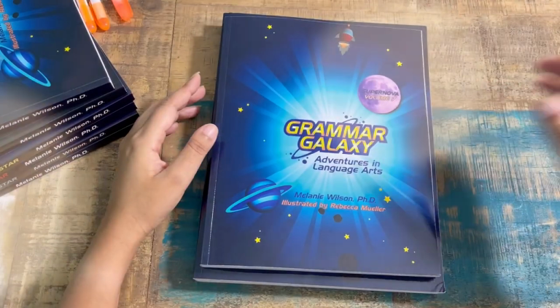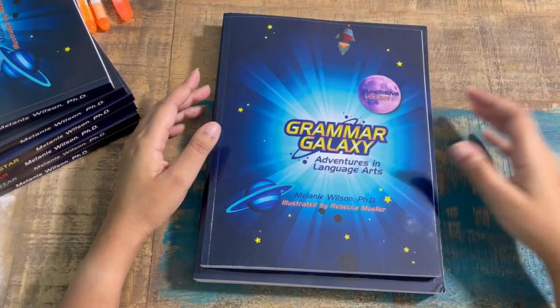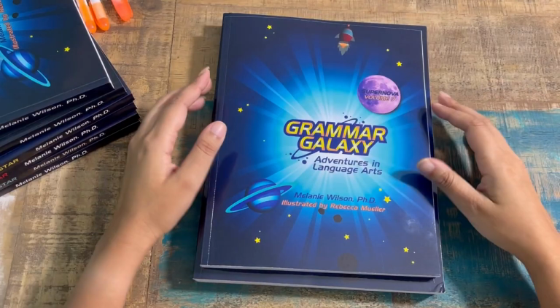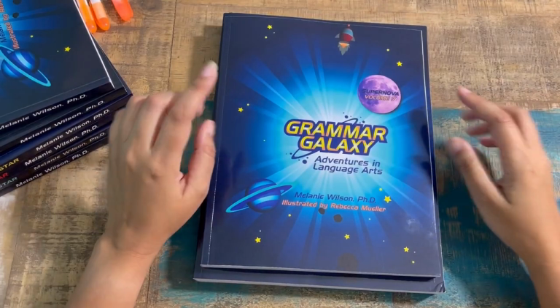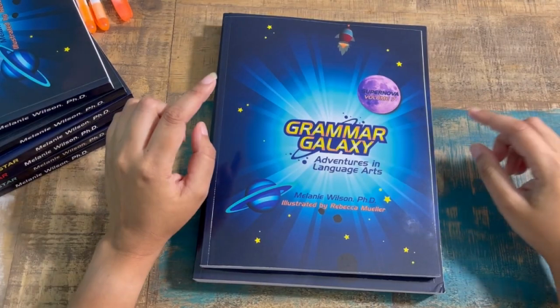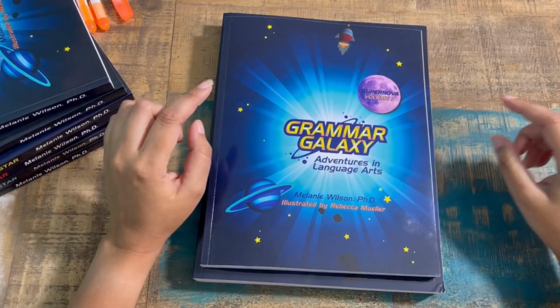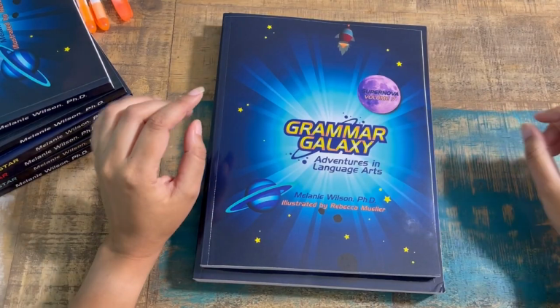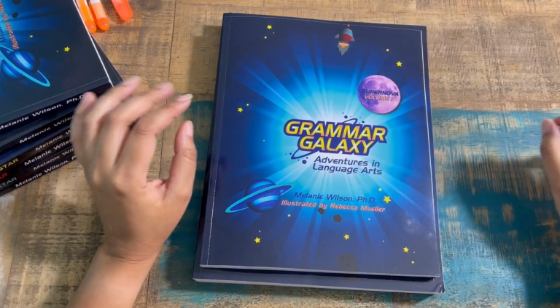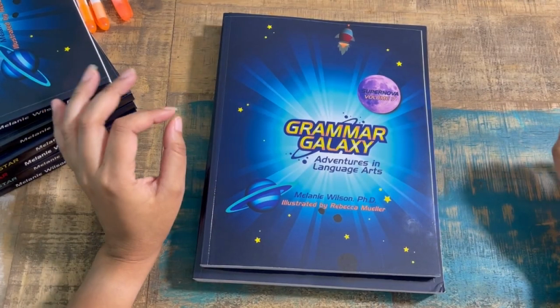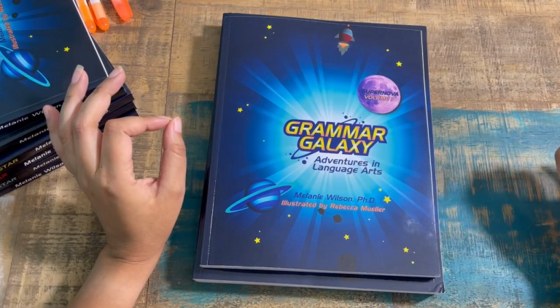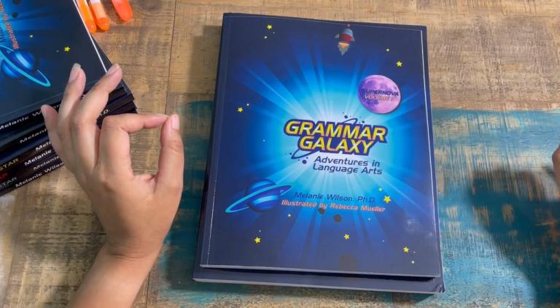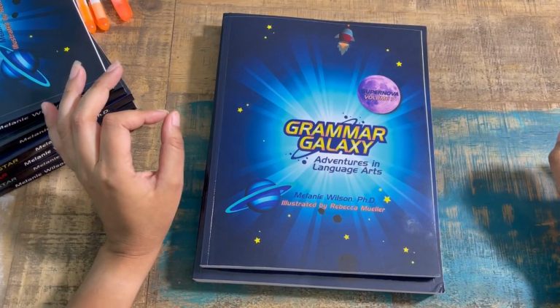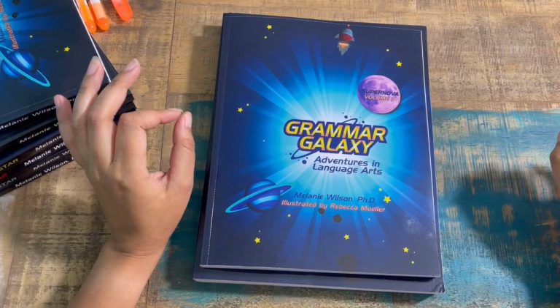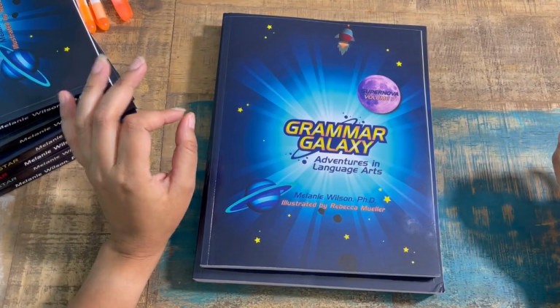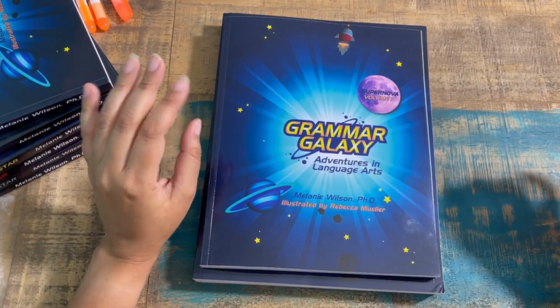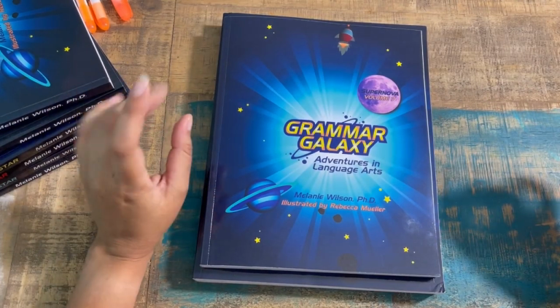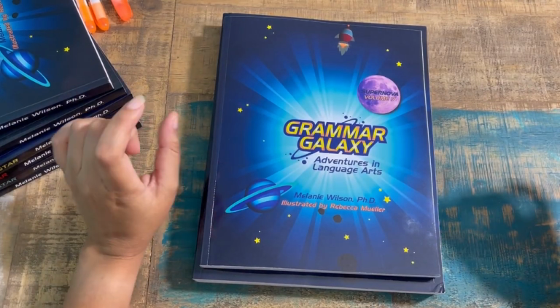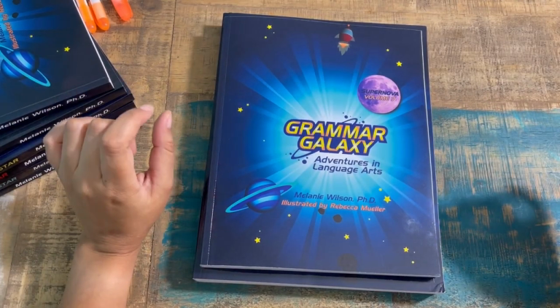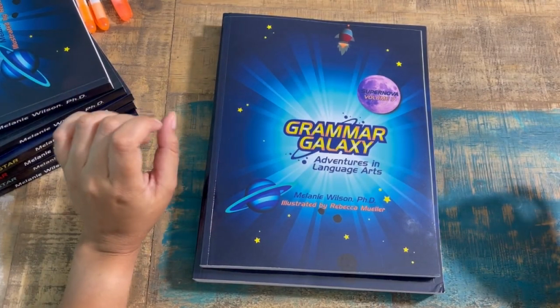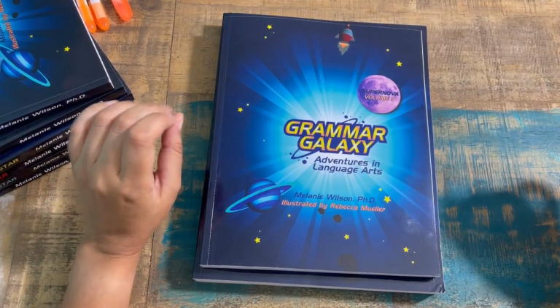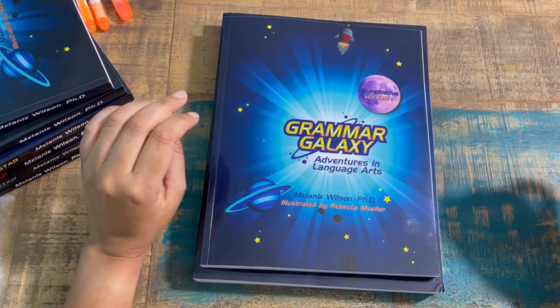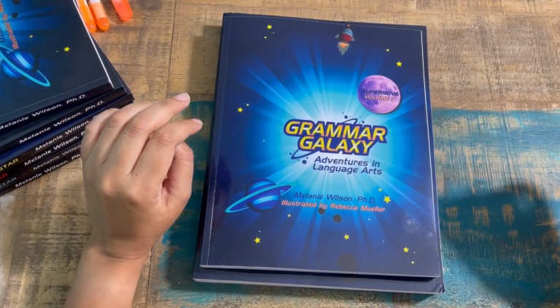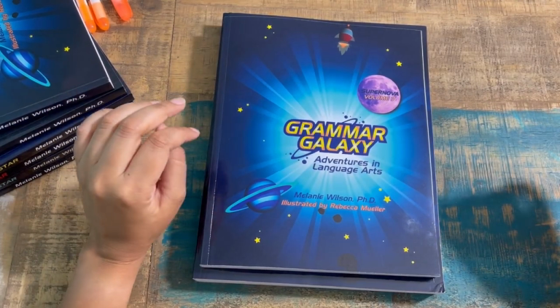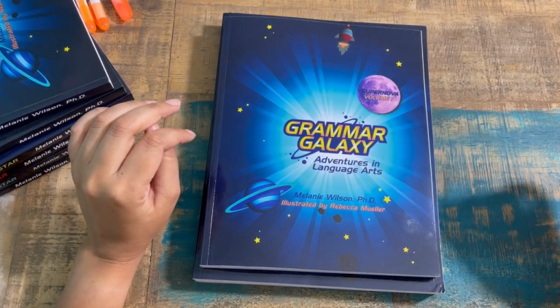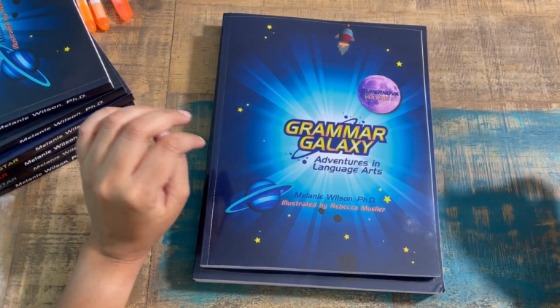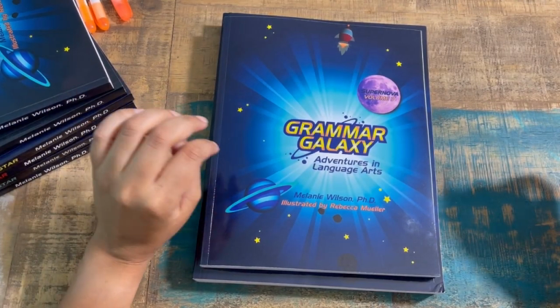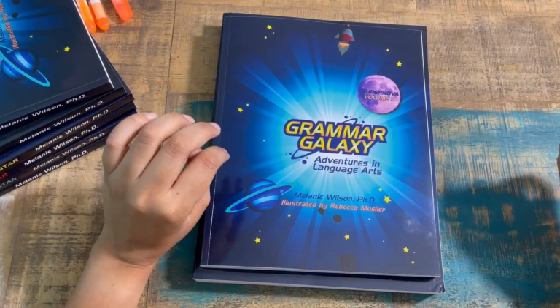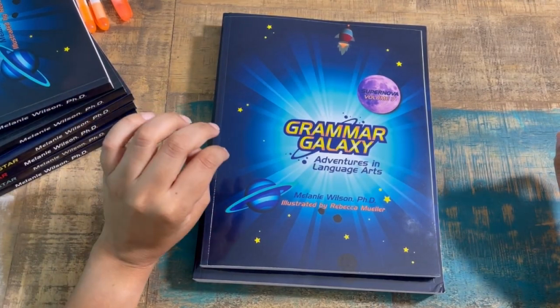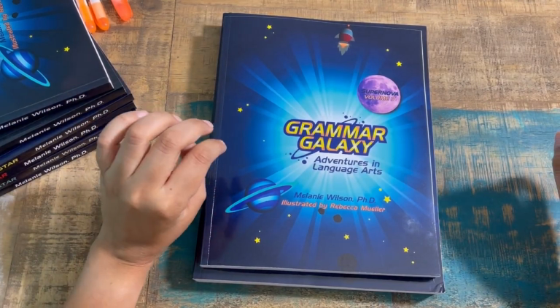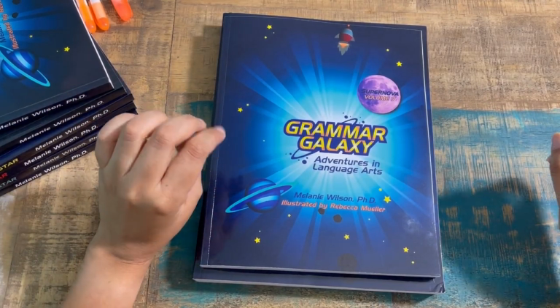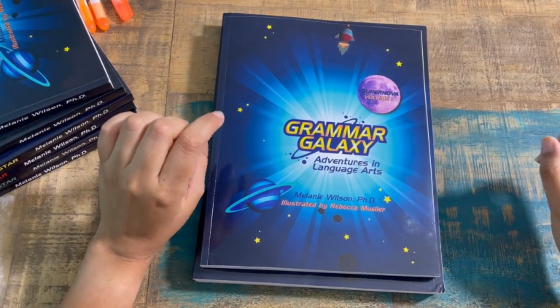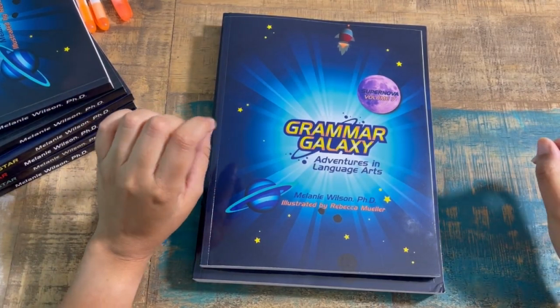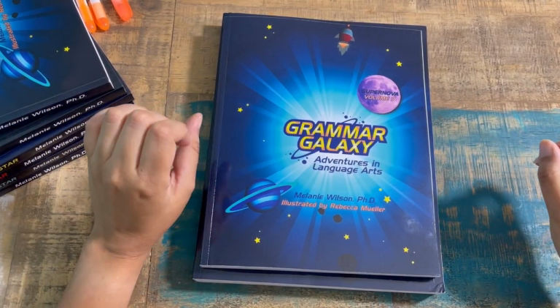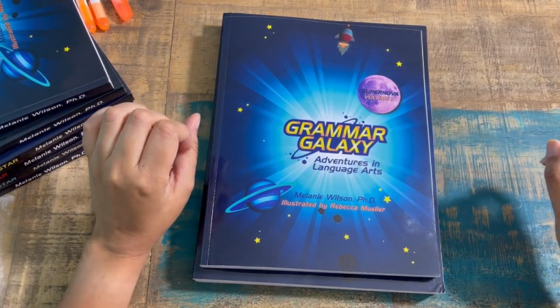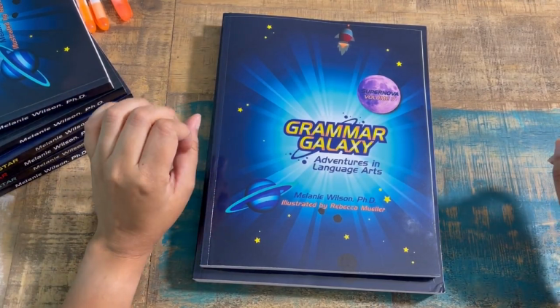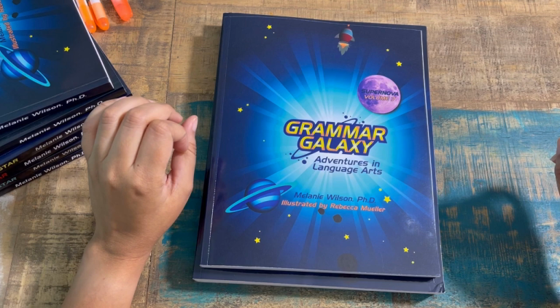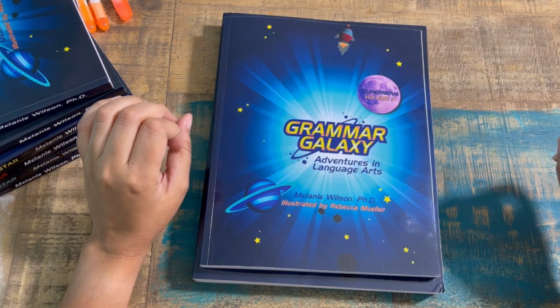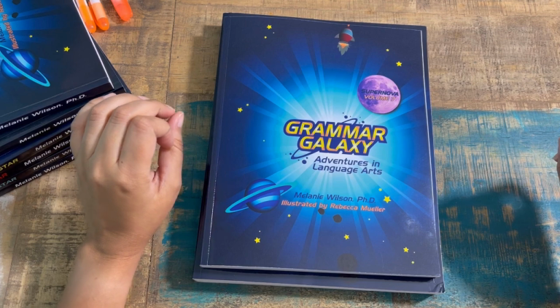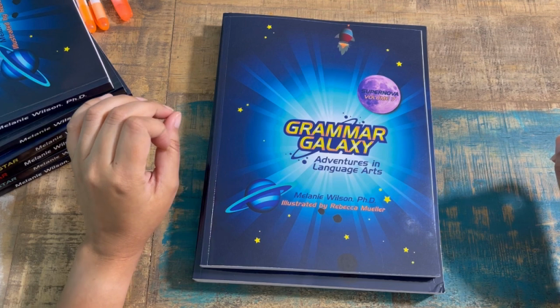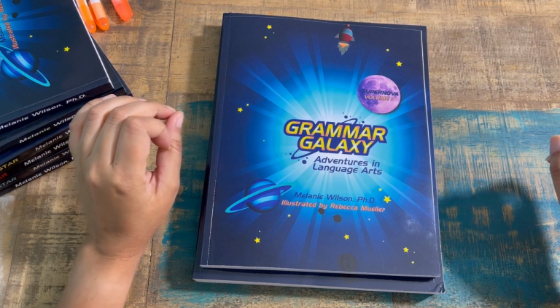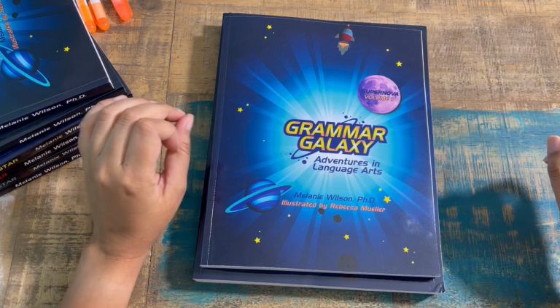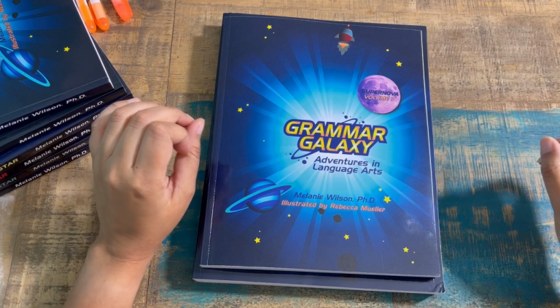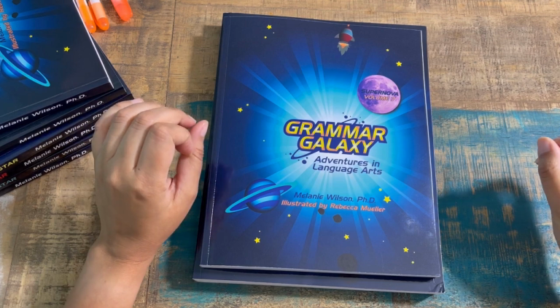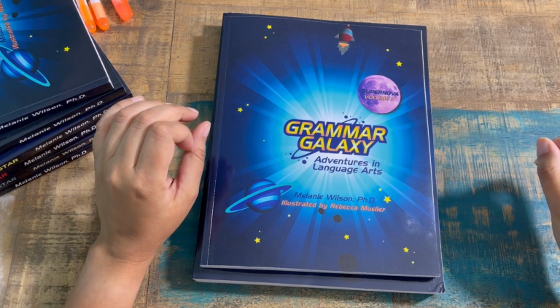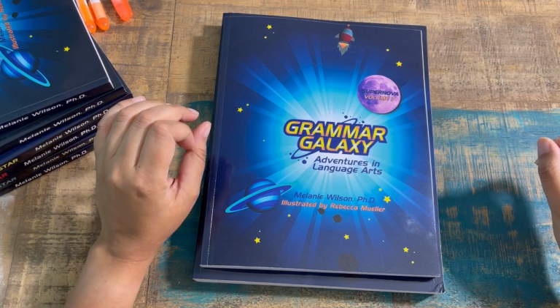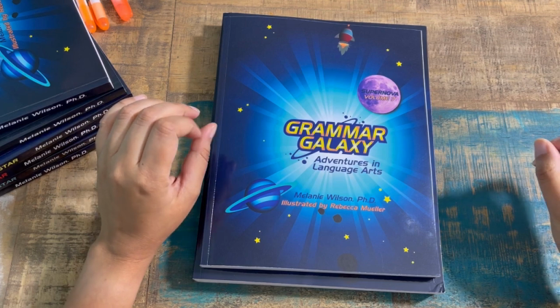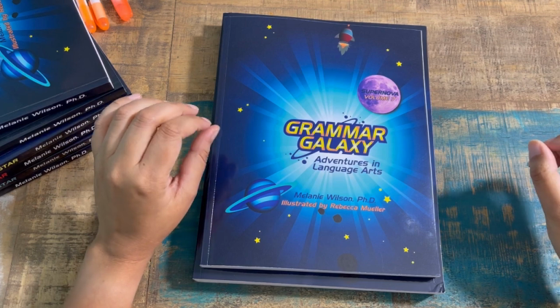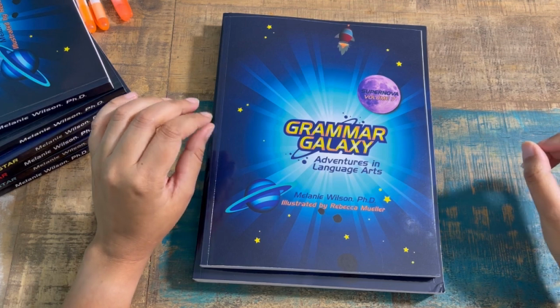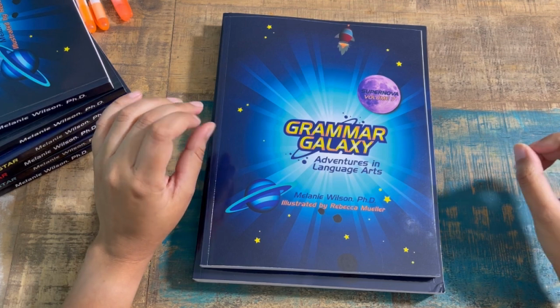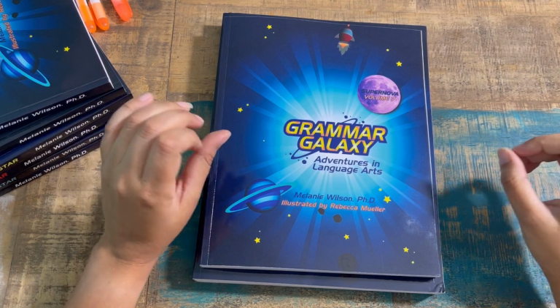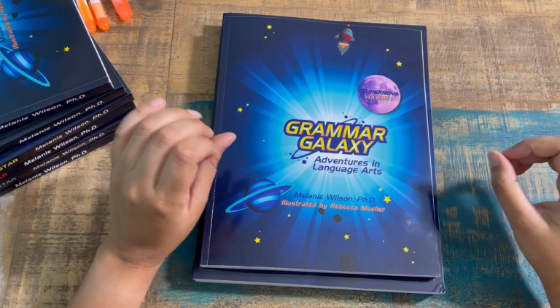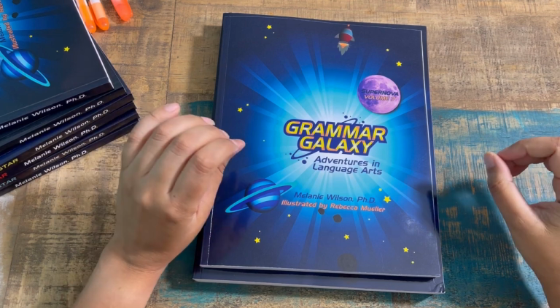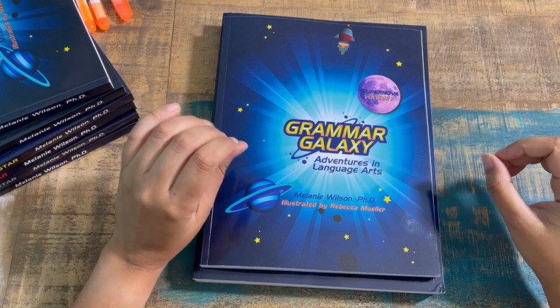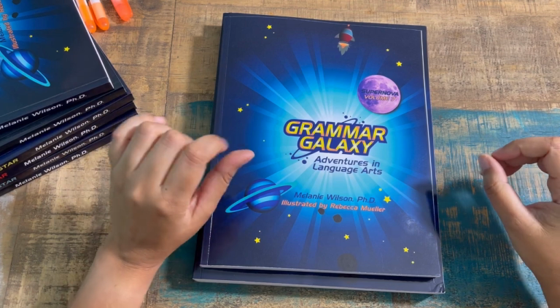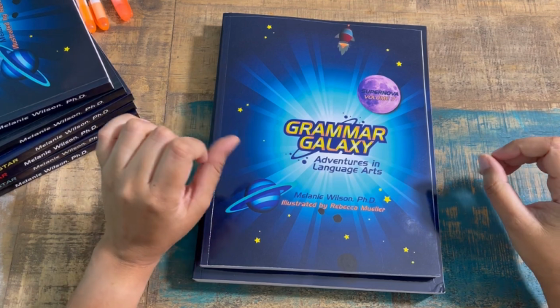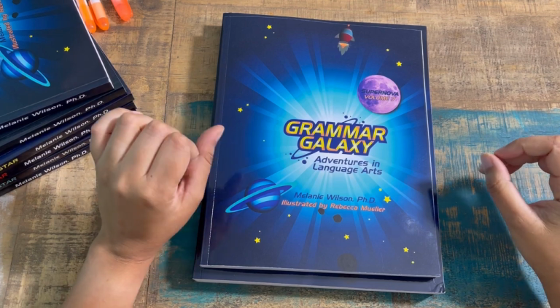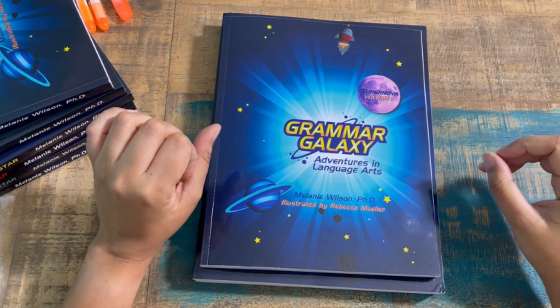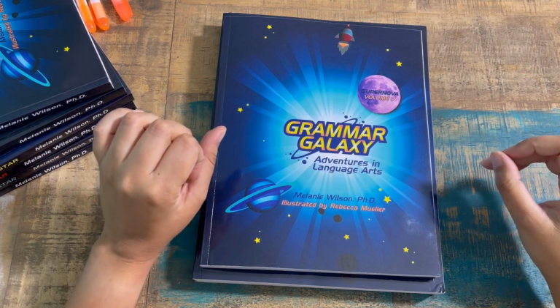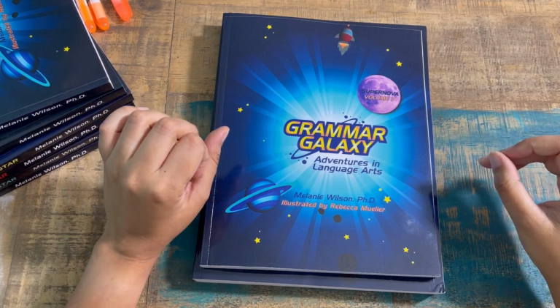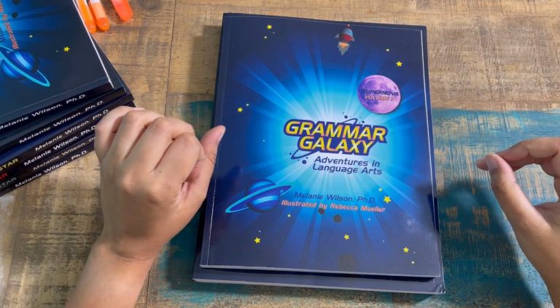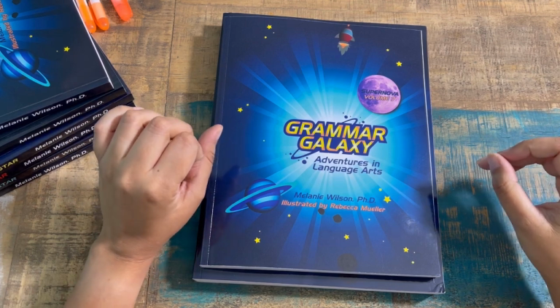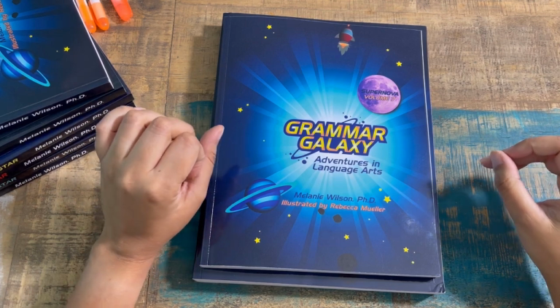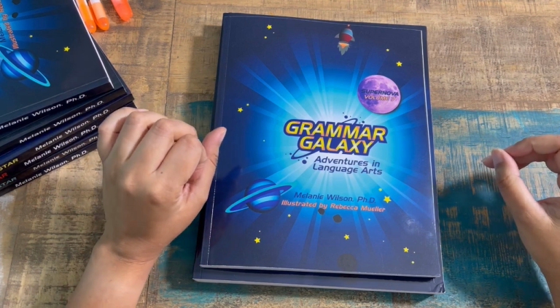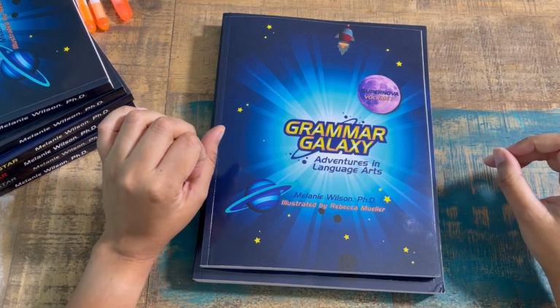Today on my series Flip Through and Review, I have another level from Grammar Galaxy. This is Supernova Volume 7 and is meant for grades 8 and up.